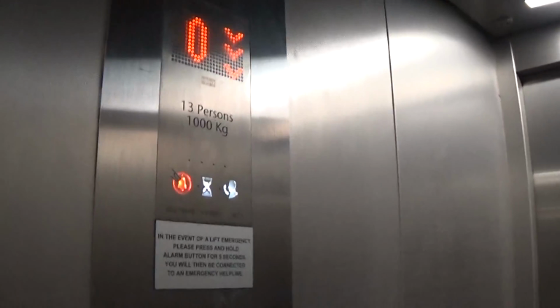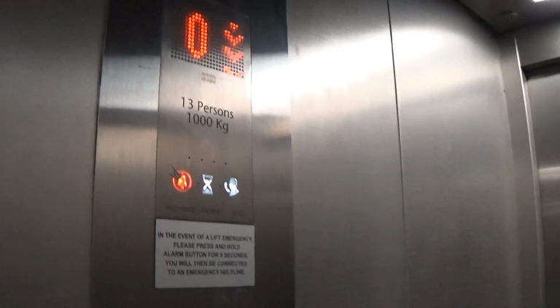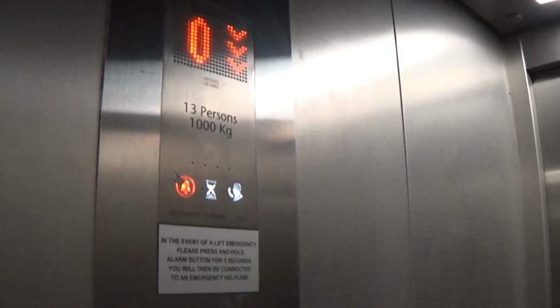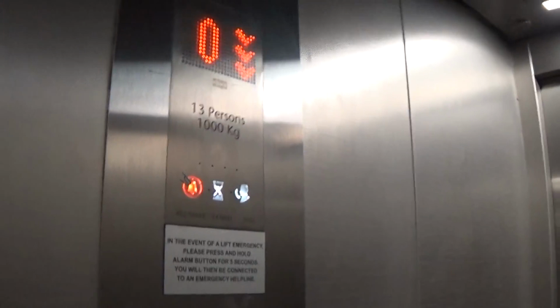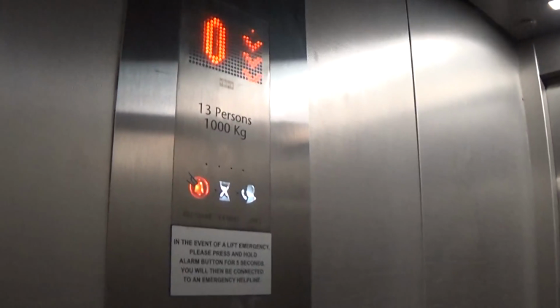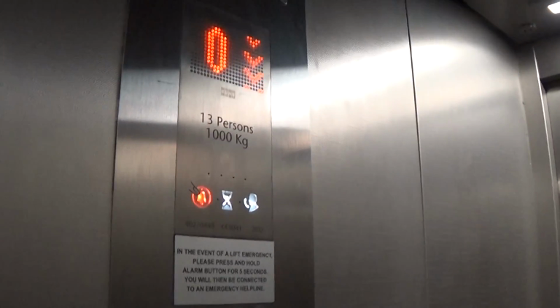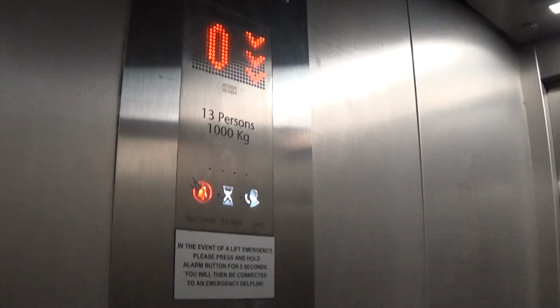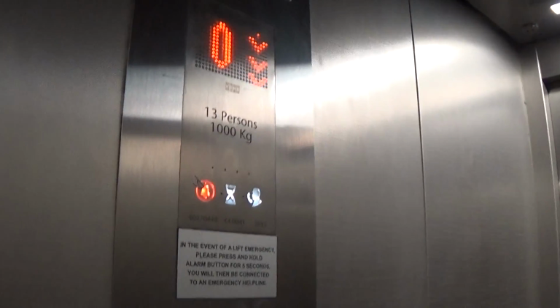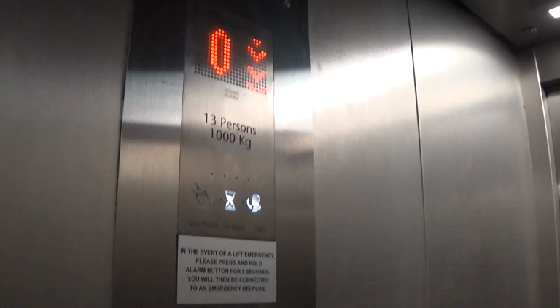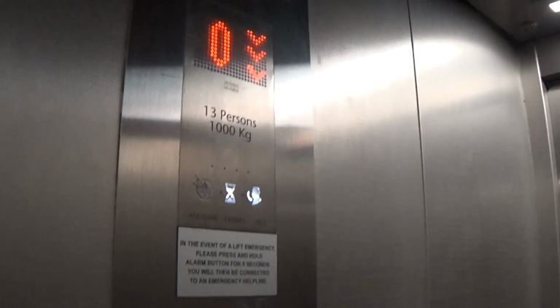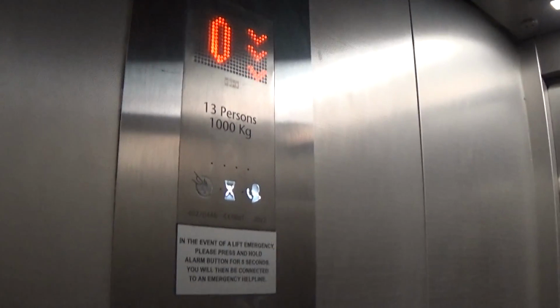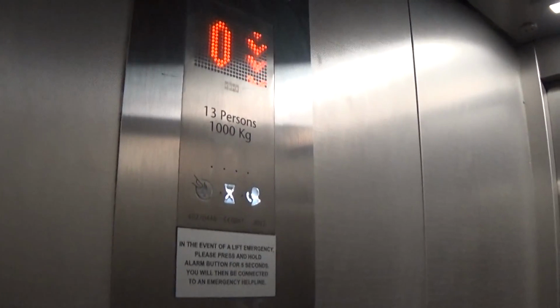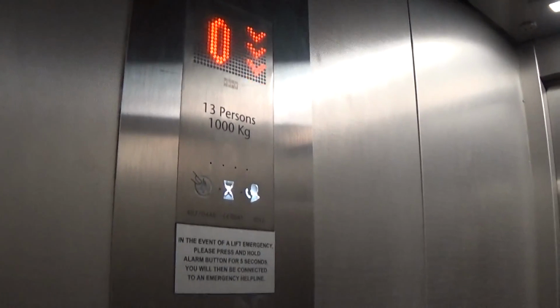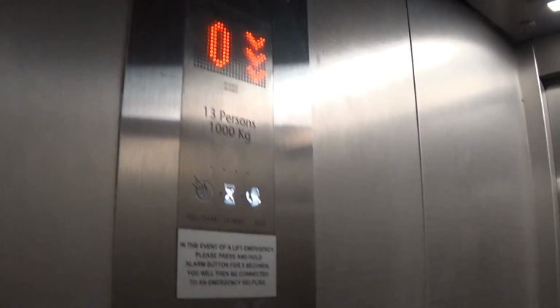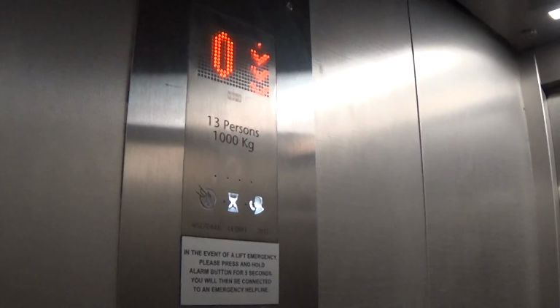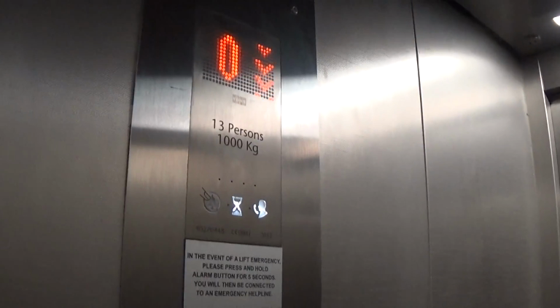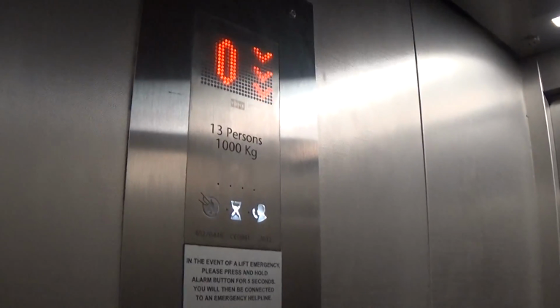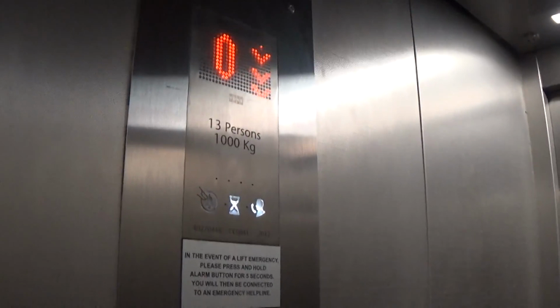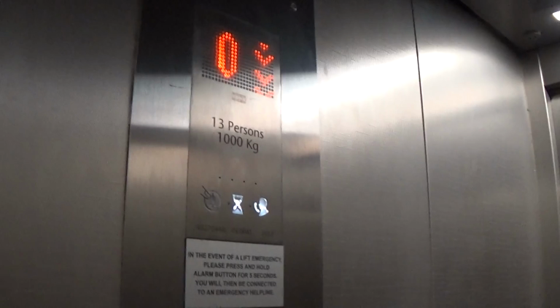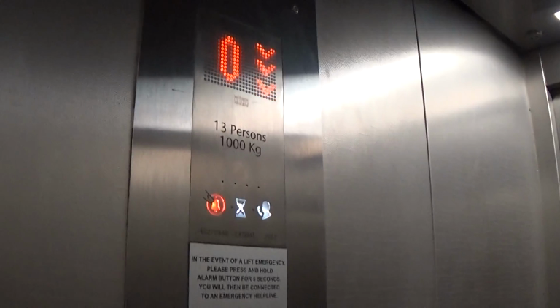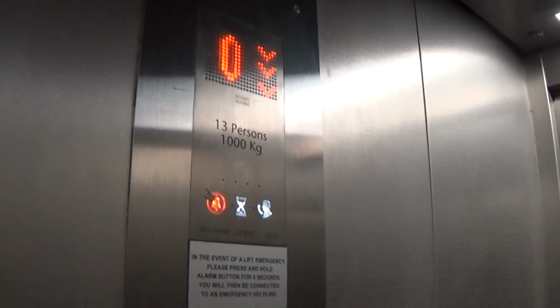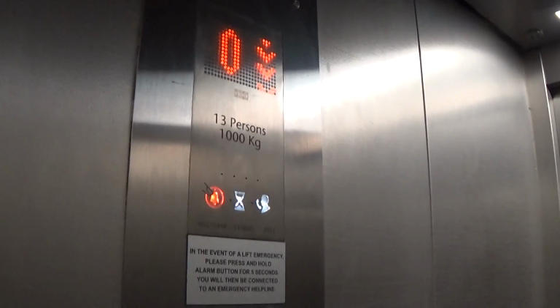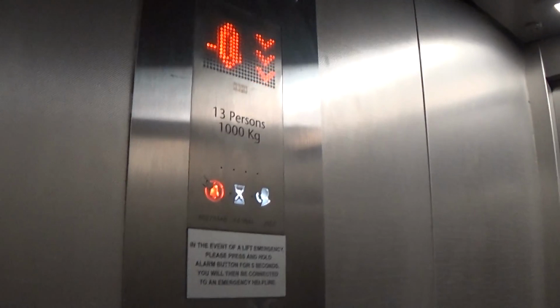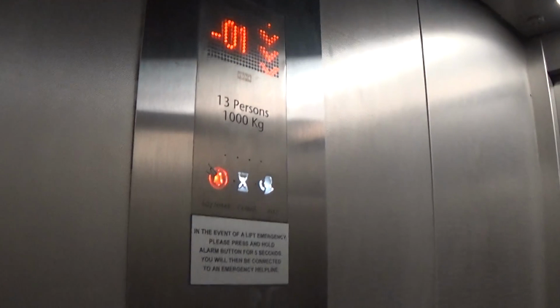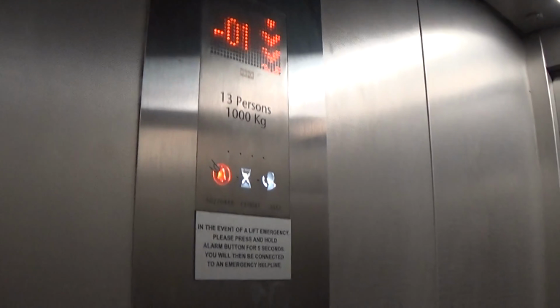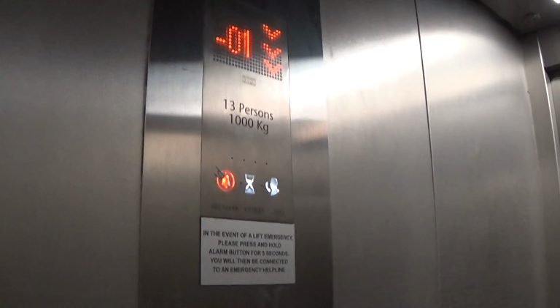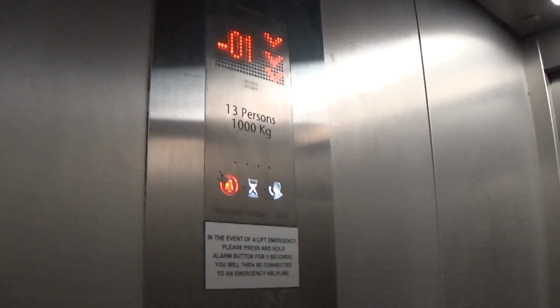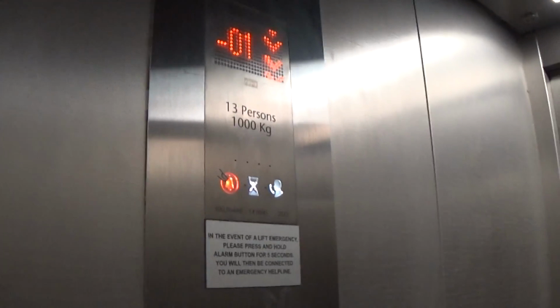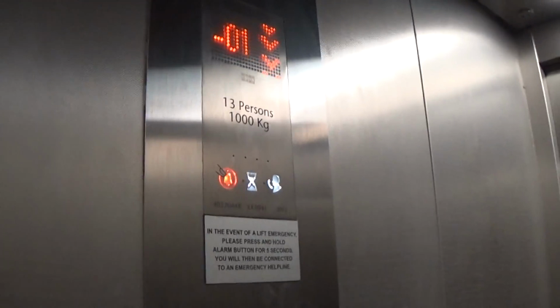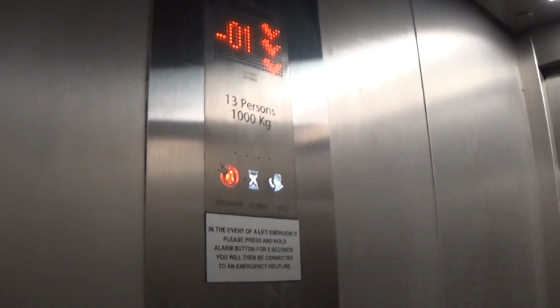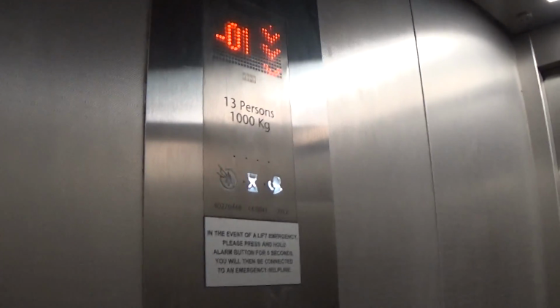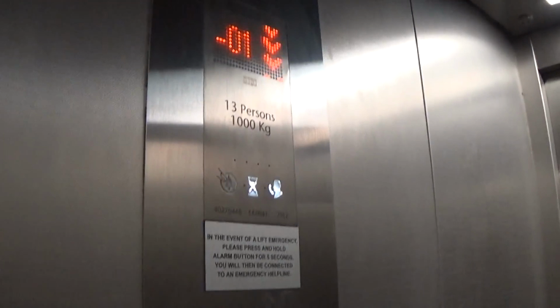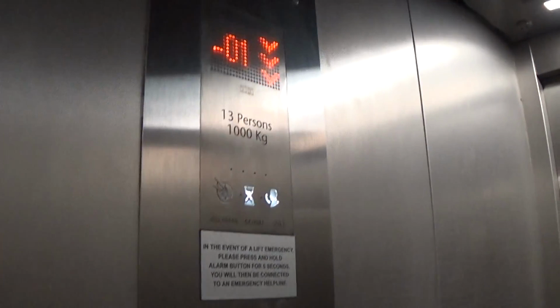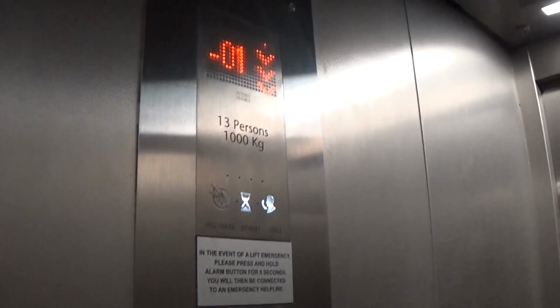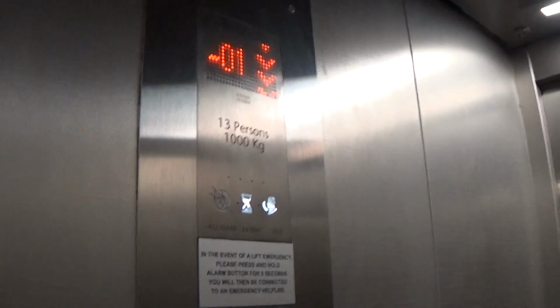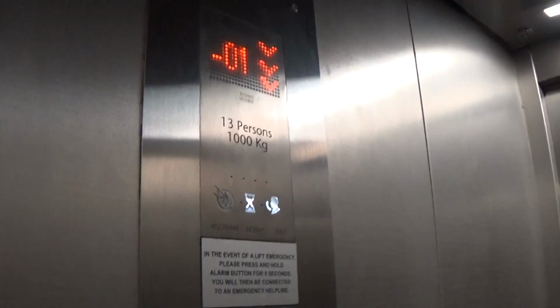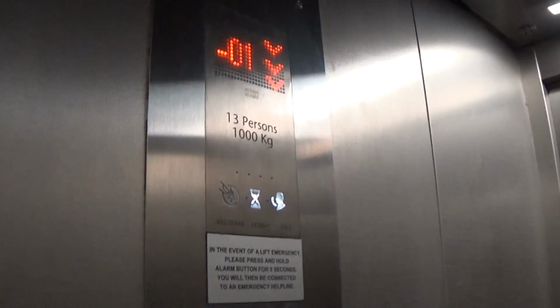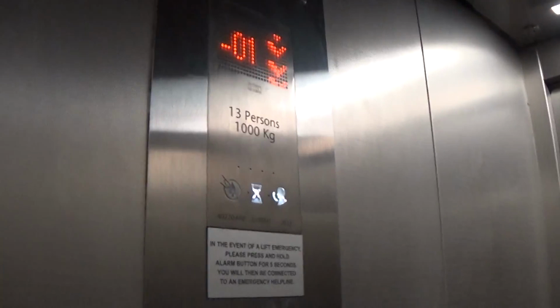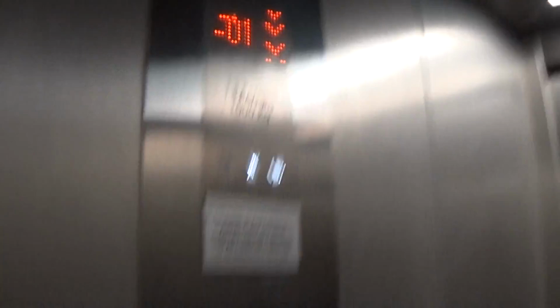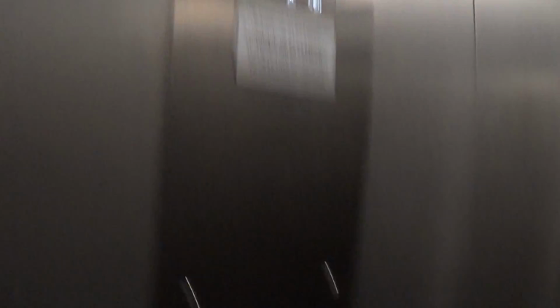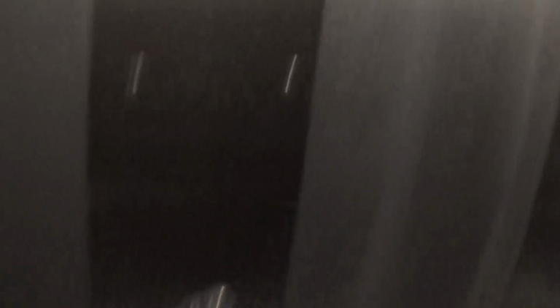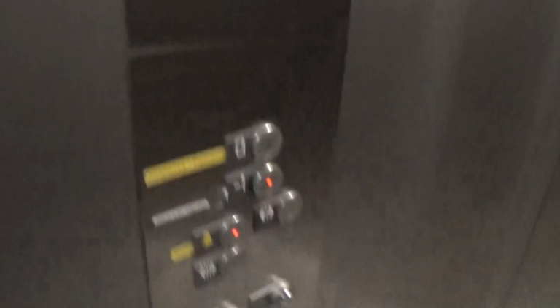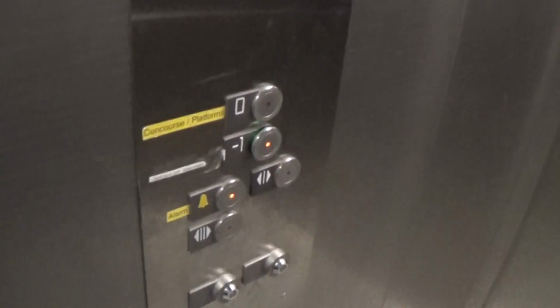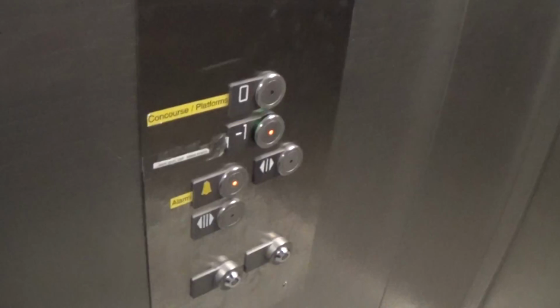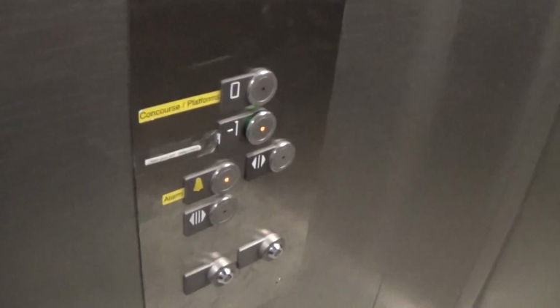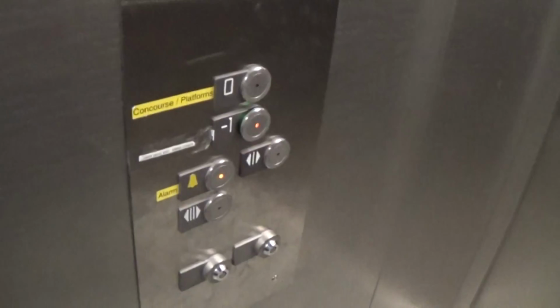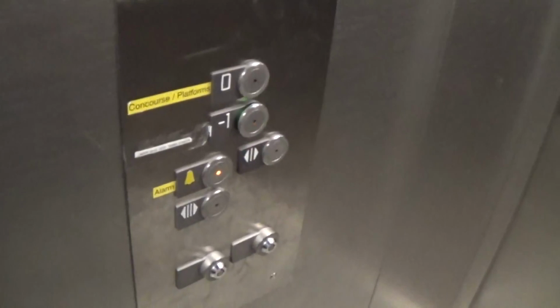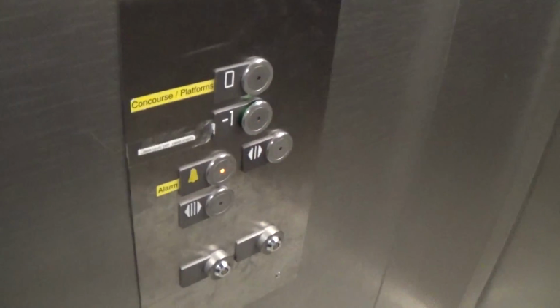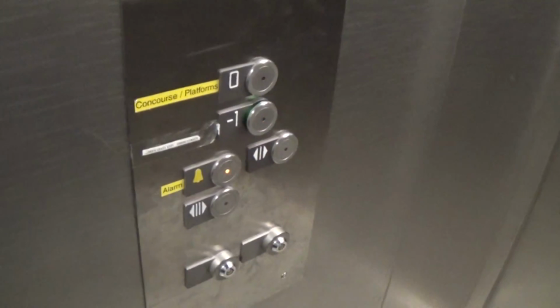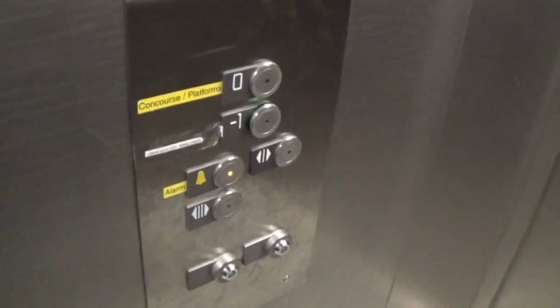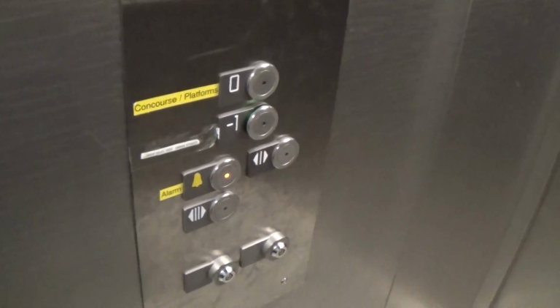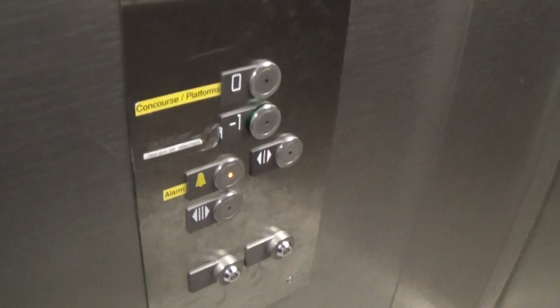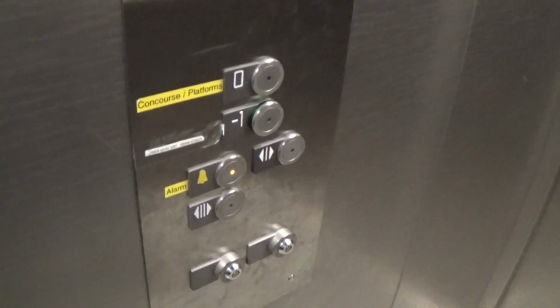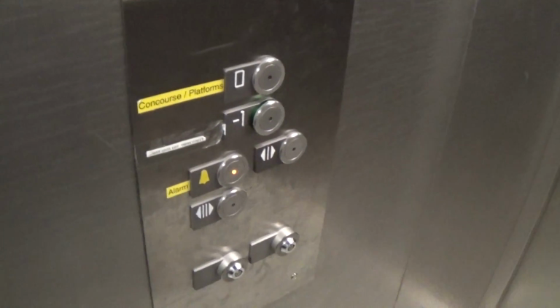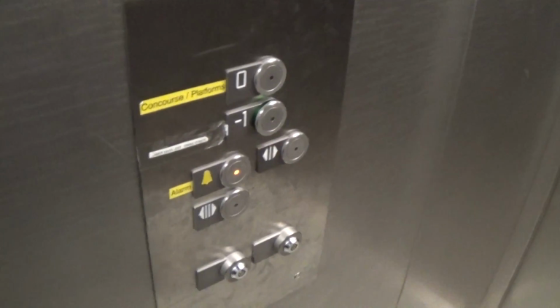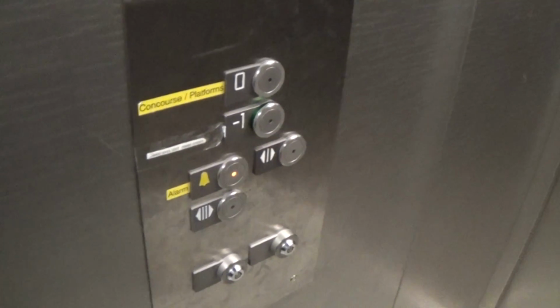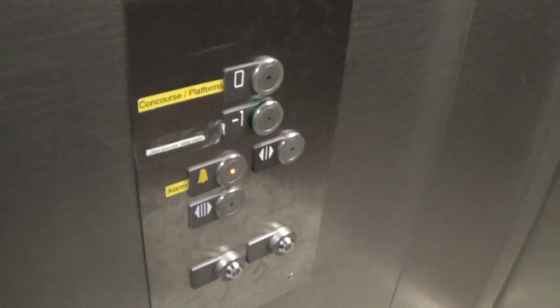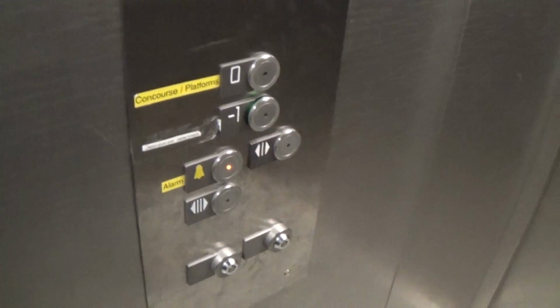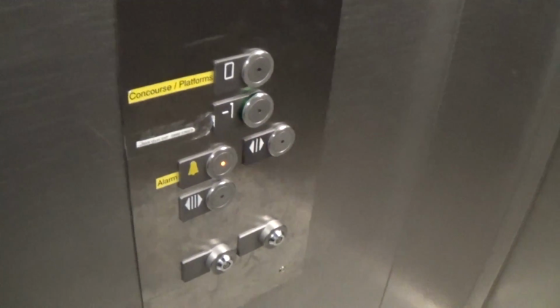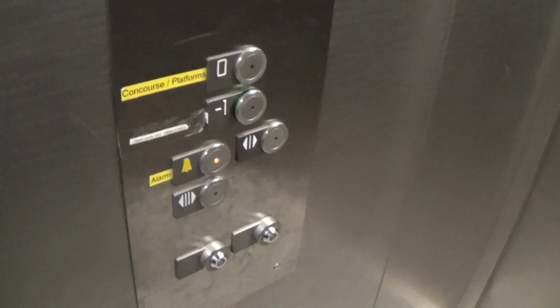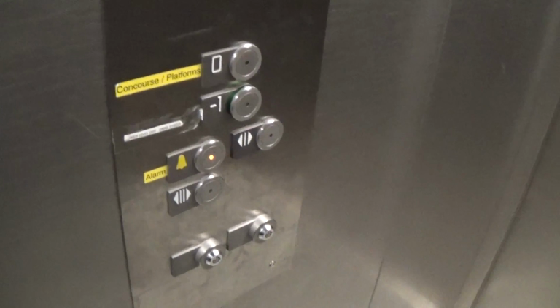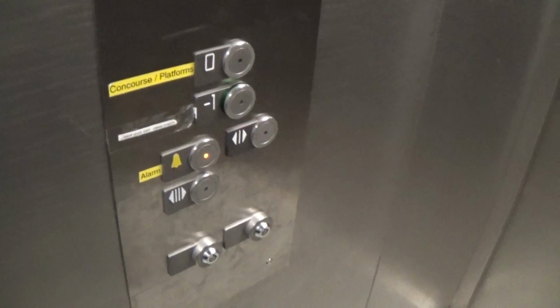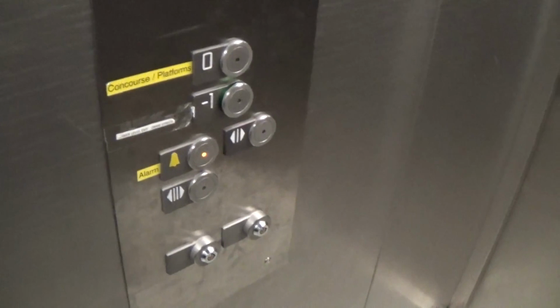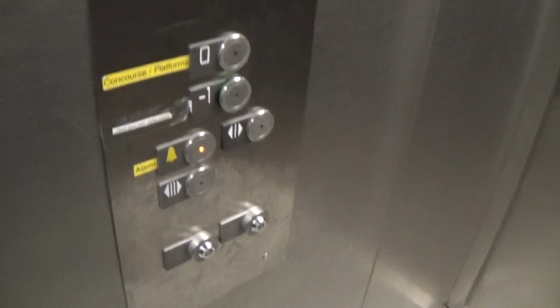Capacity is the same as the original elevator: 1,000kg, 13 persons, built in 2012. Here we are by the swap.